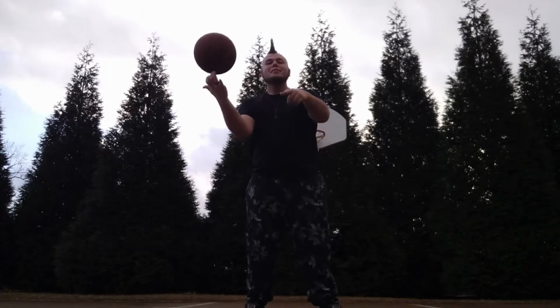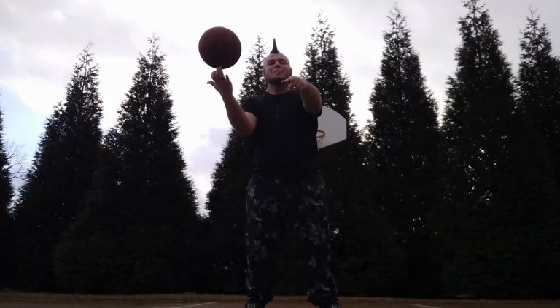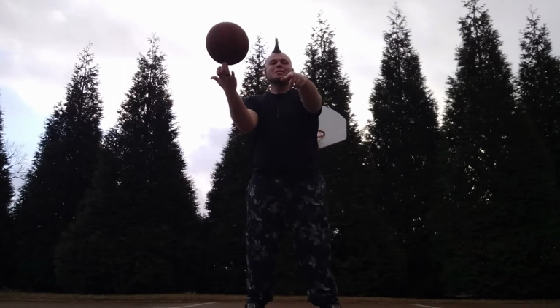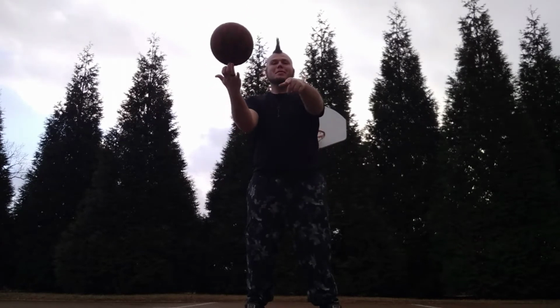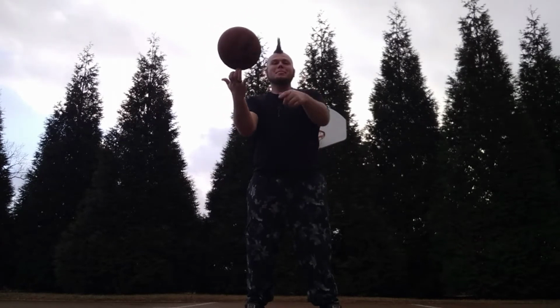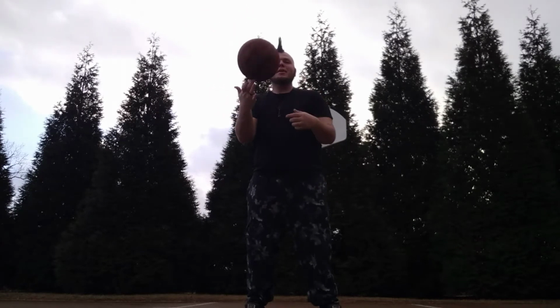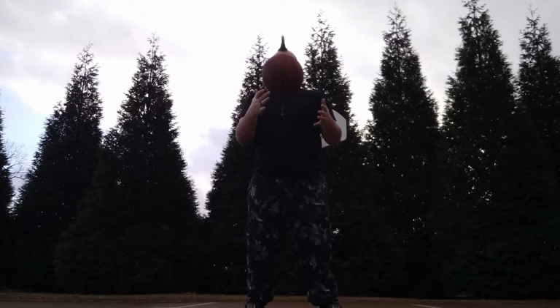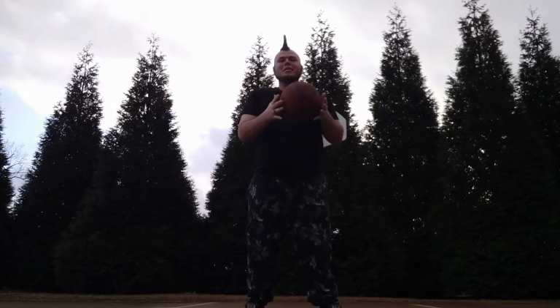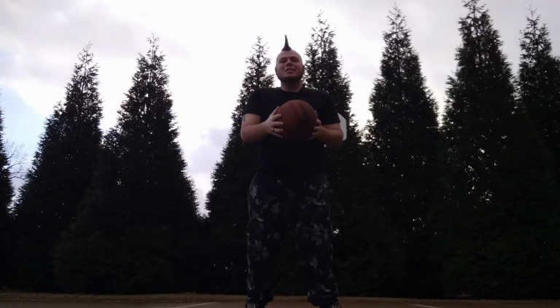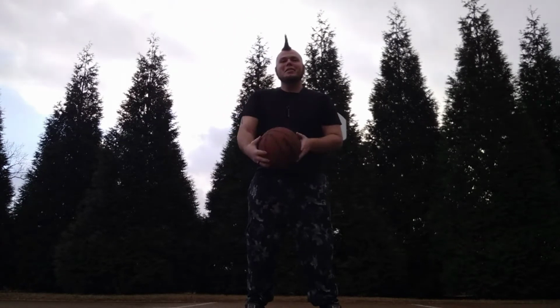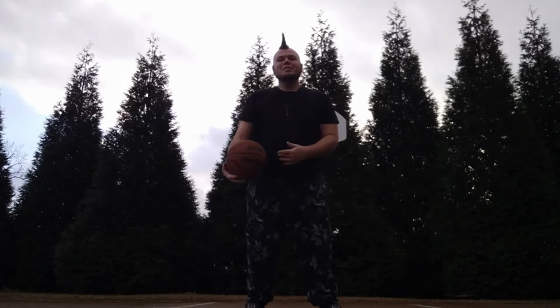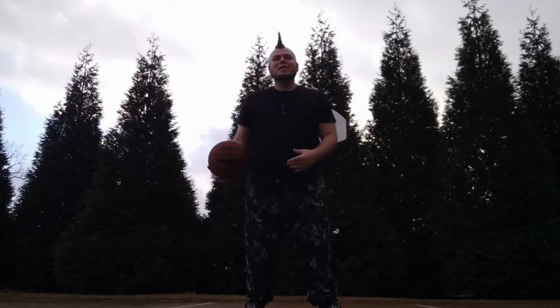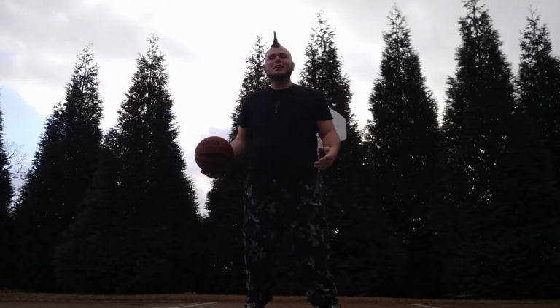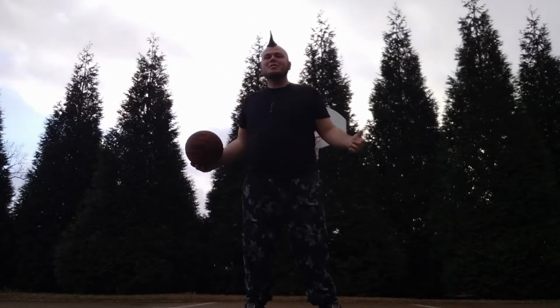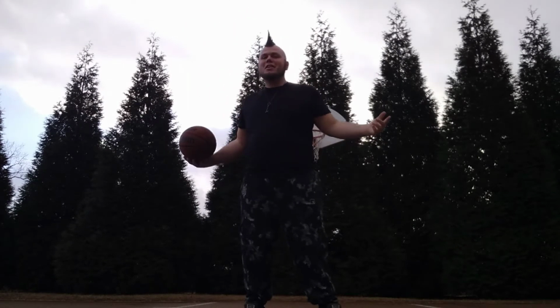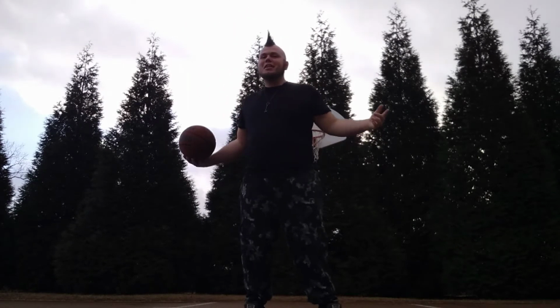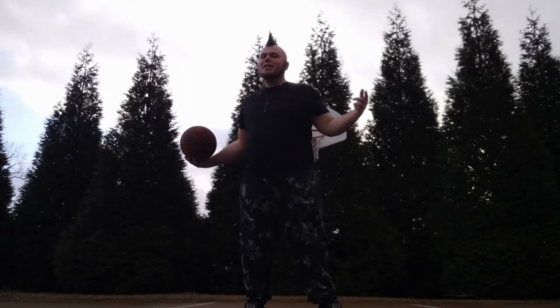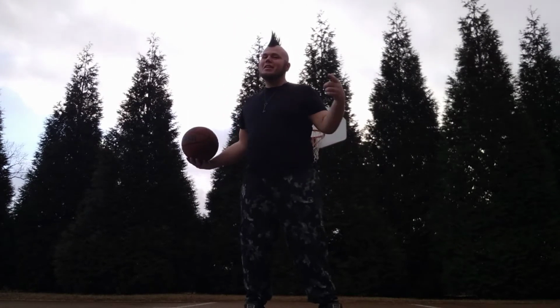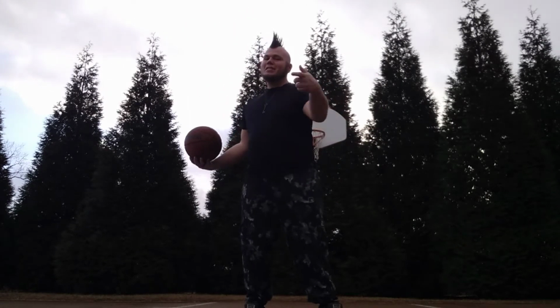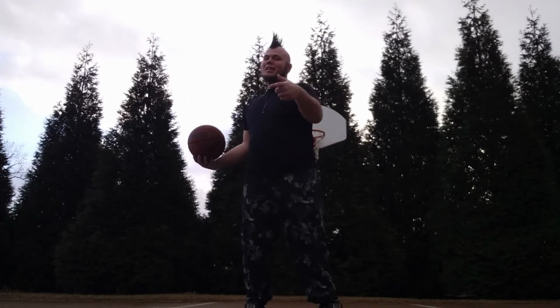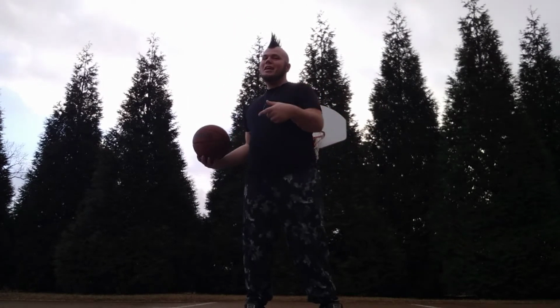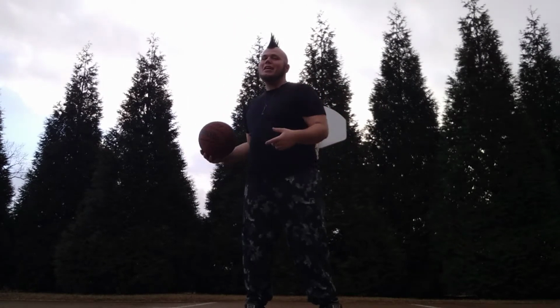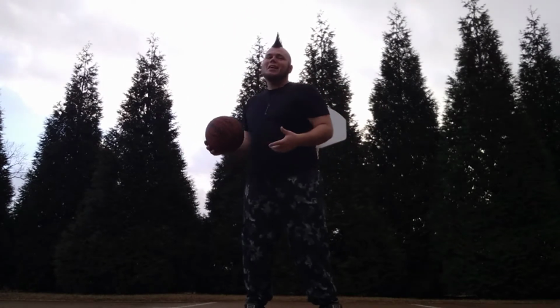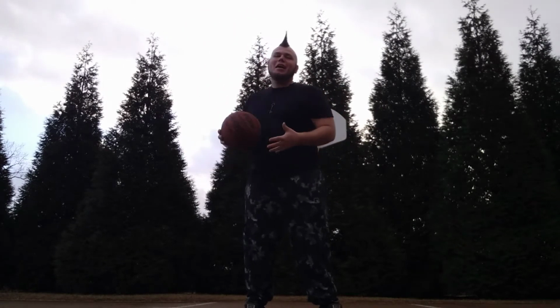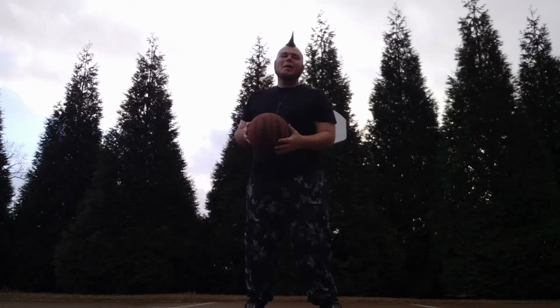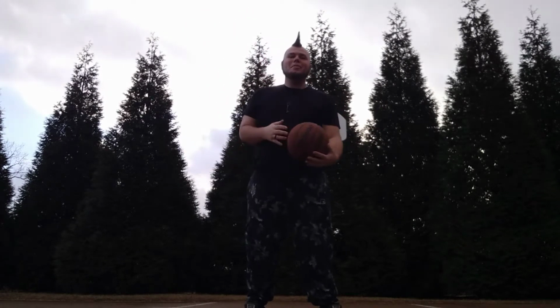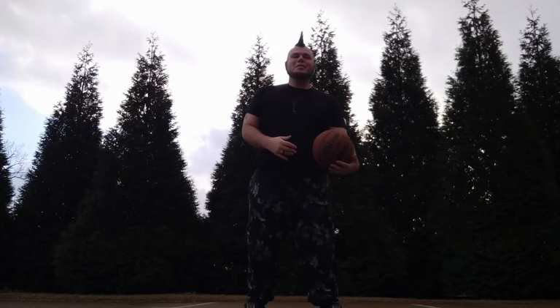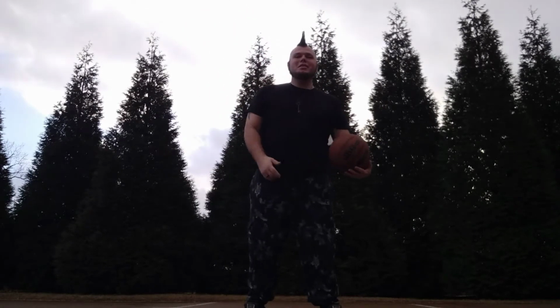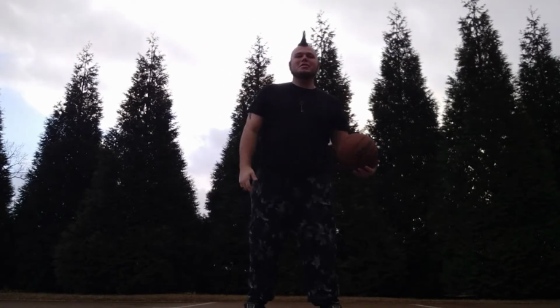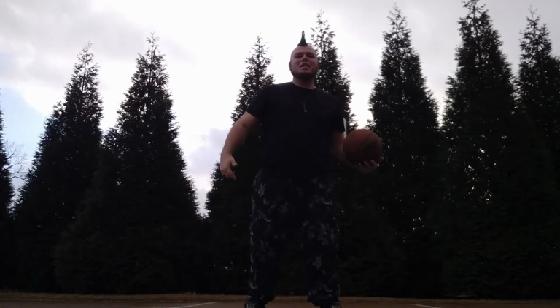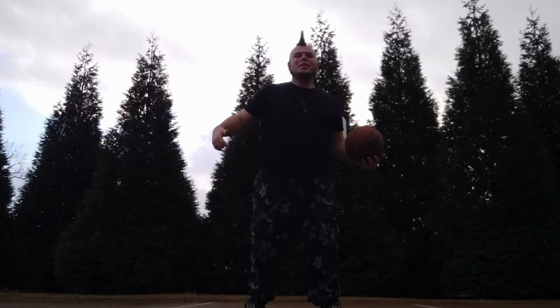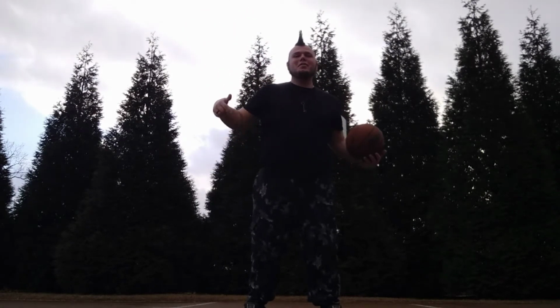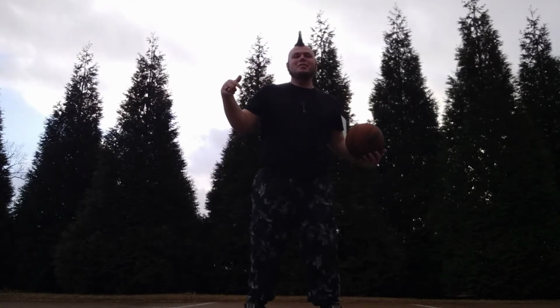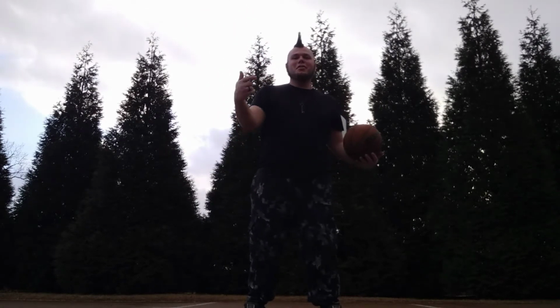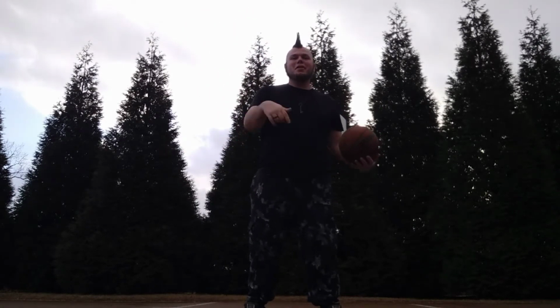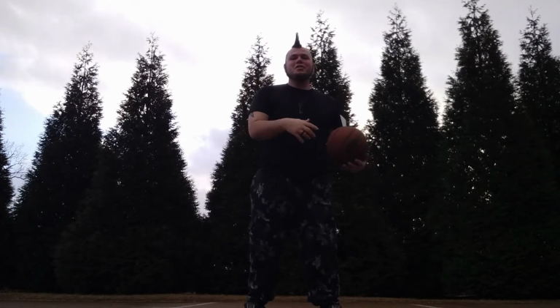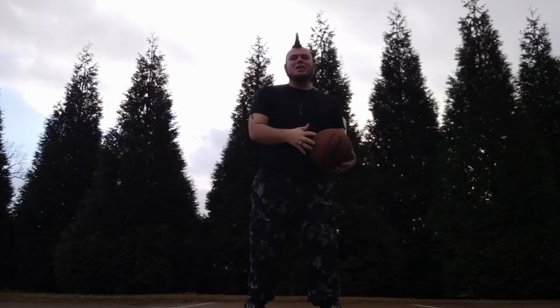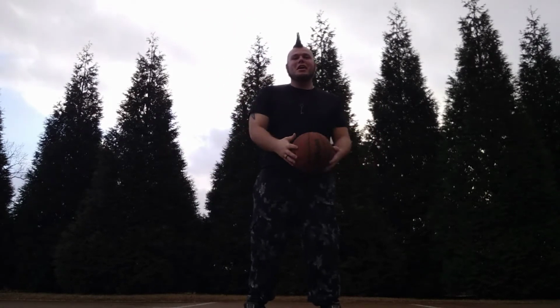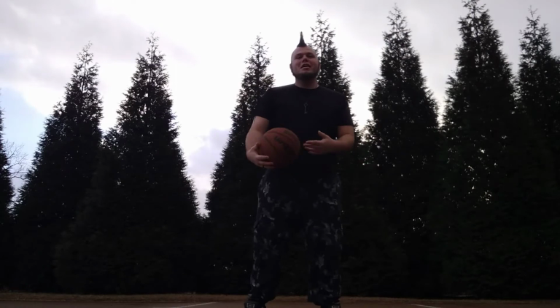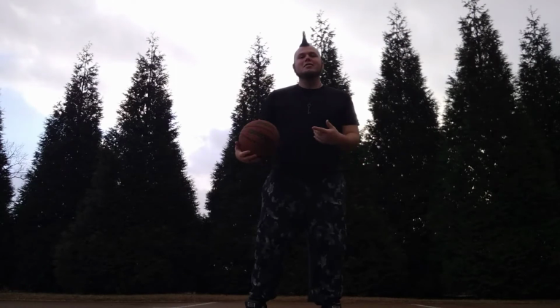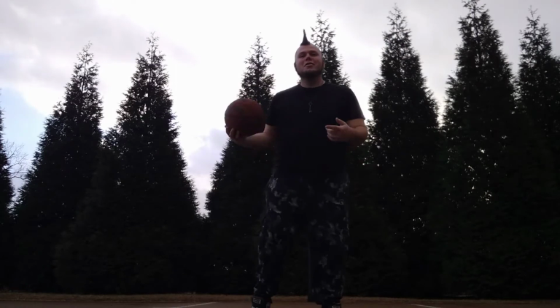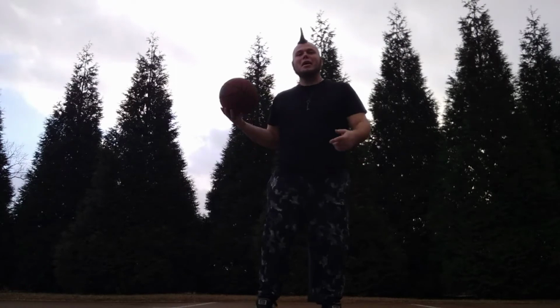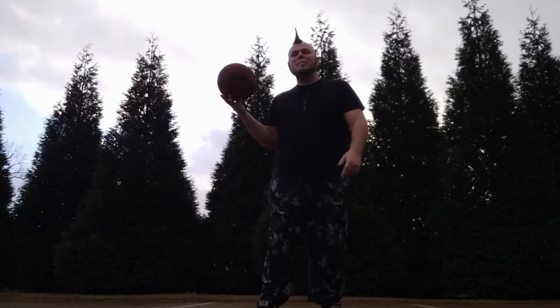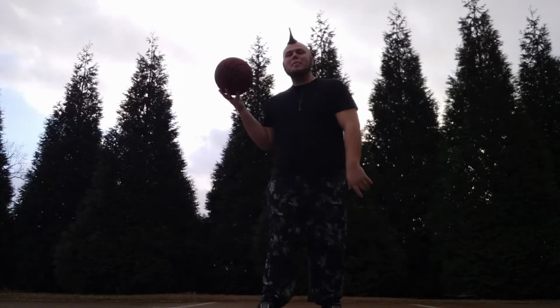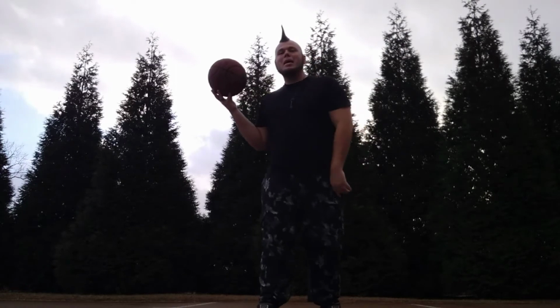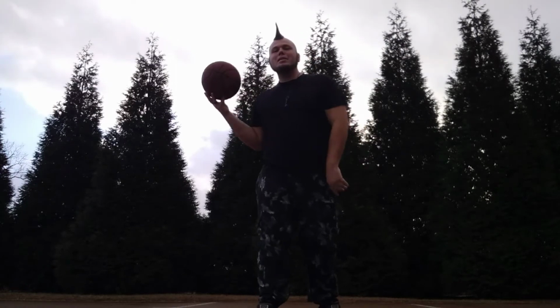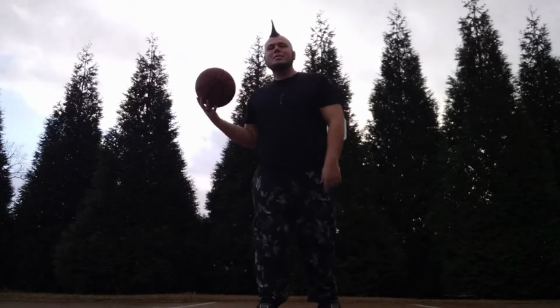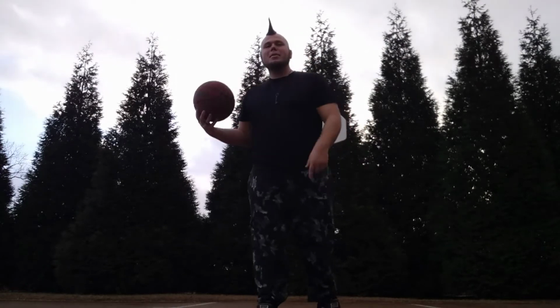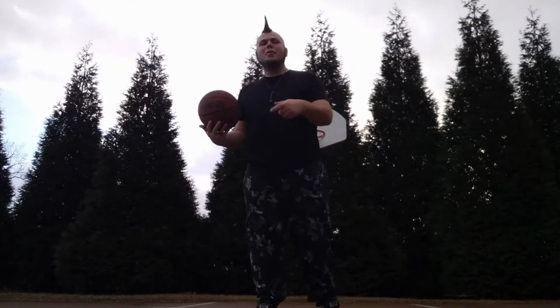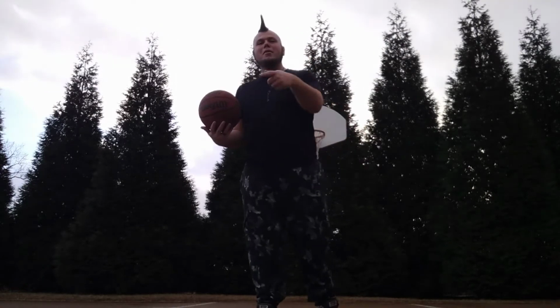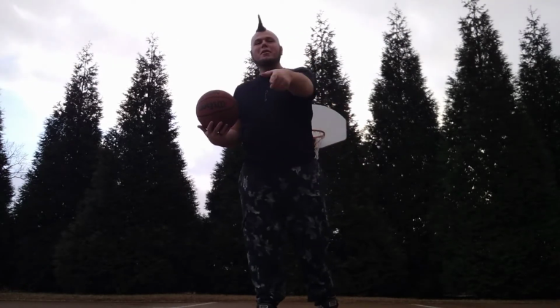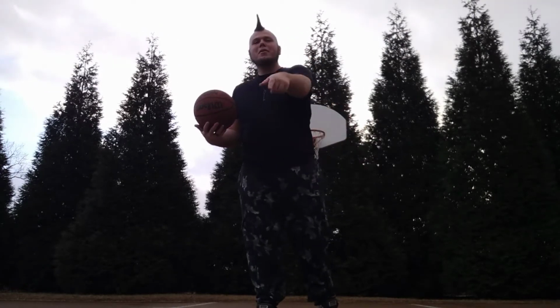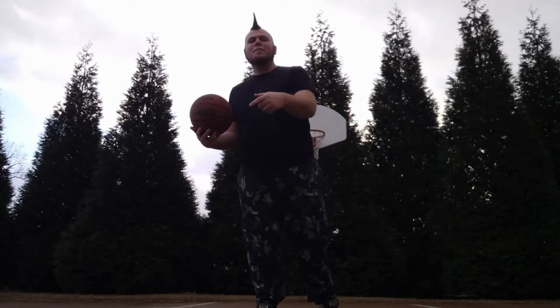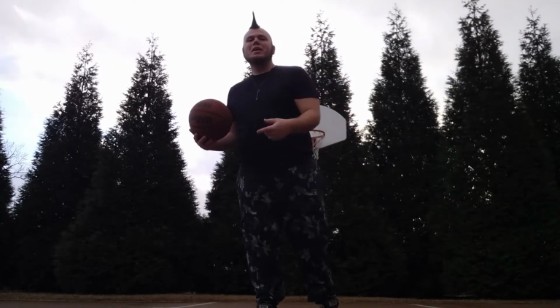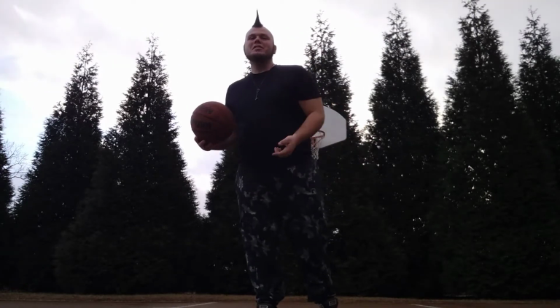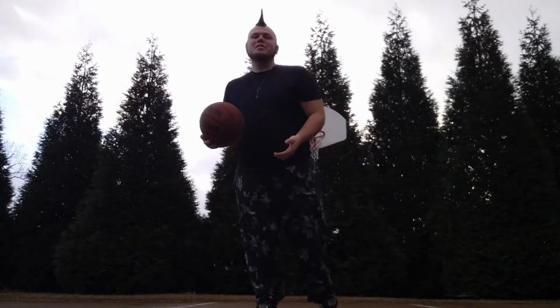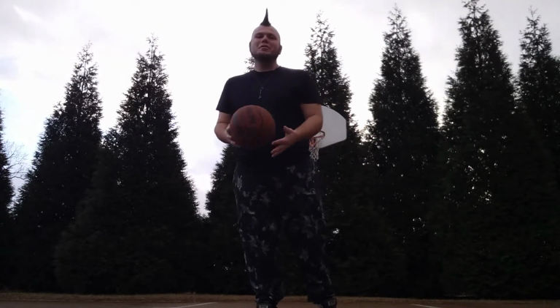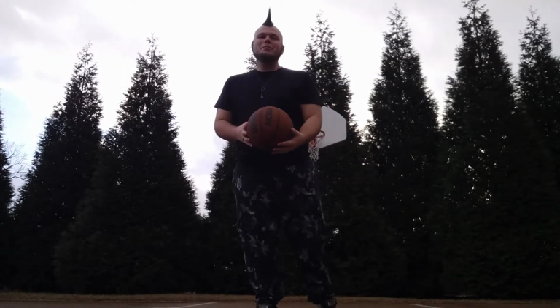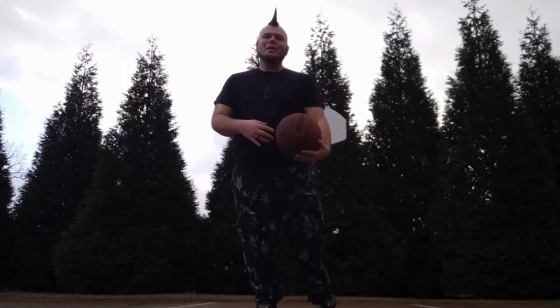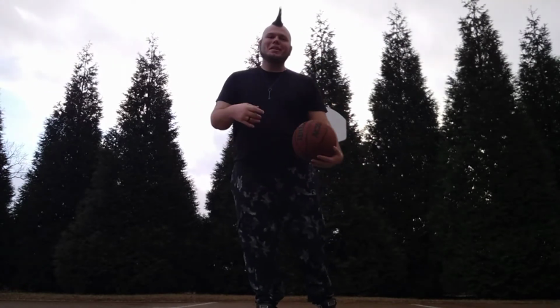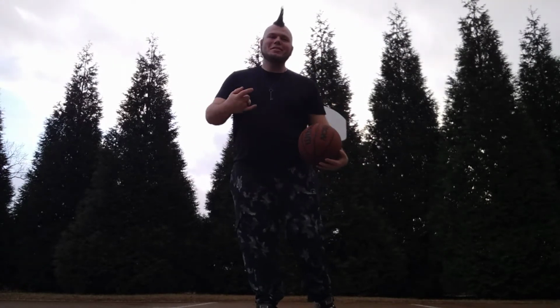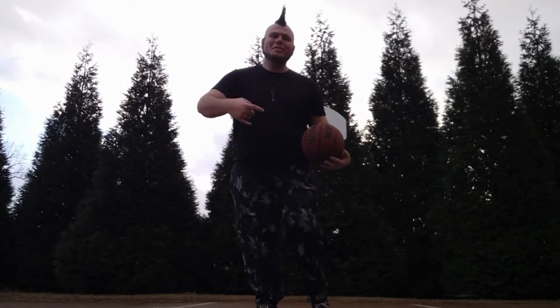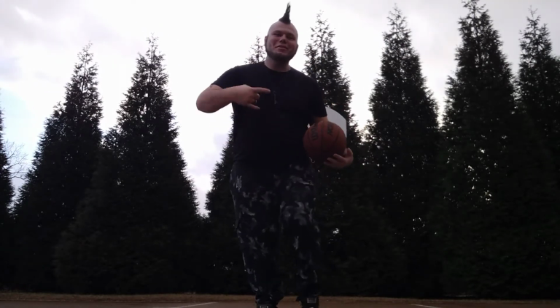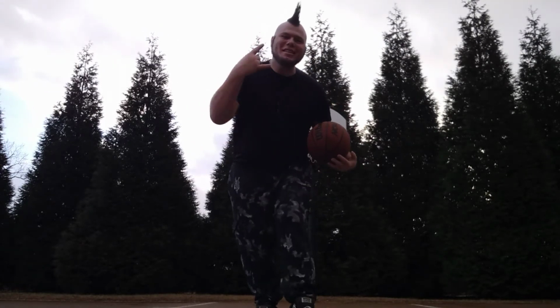What's up y'all? This is Shane Train and today I'm going to teach you how to do a granny shot. So grab your basketball, go find your hoop and let's do it.